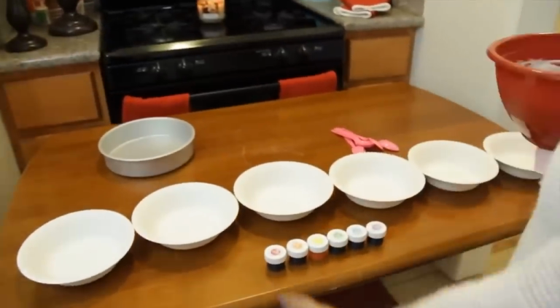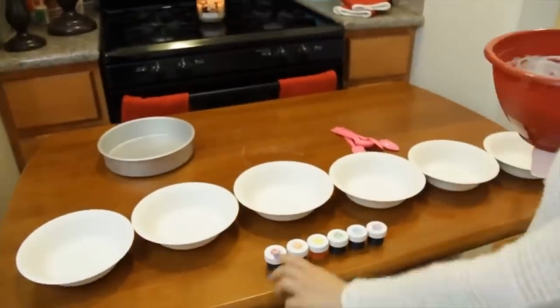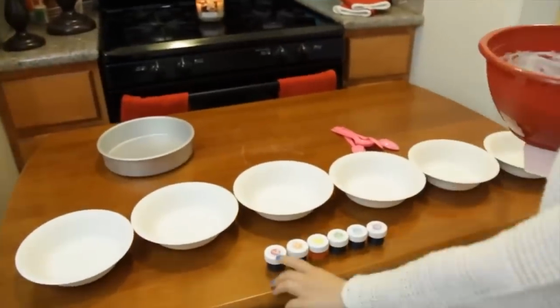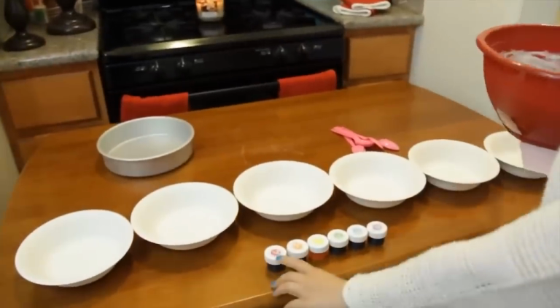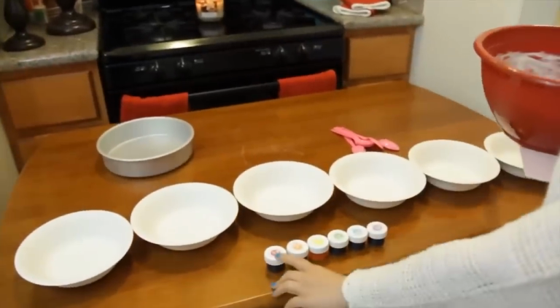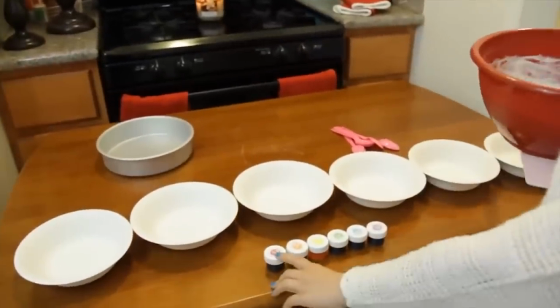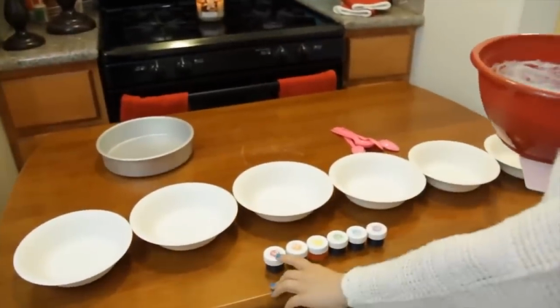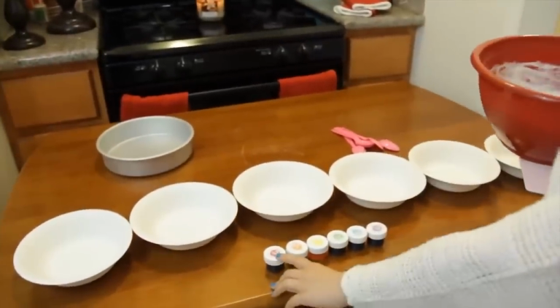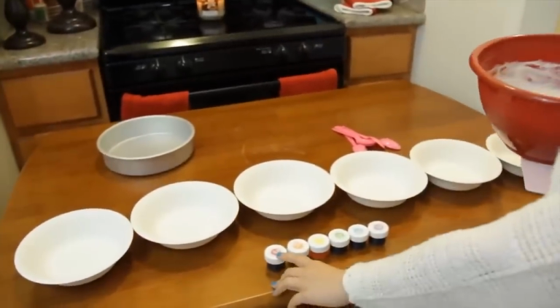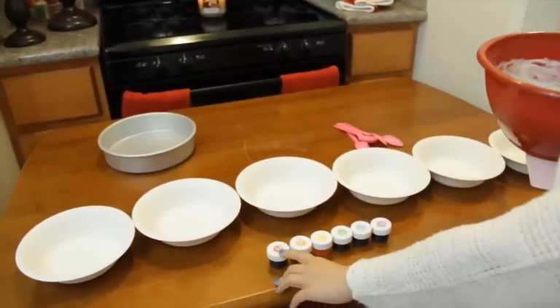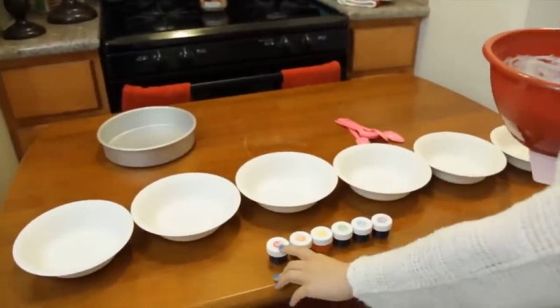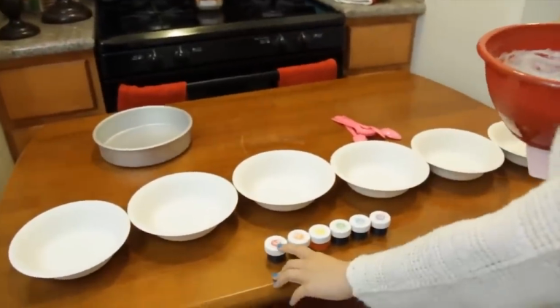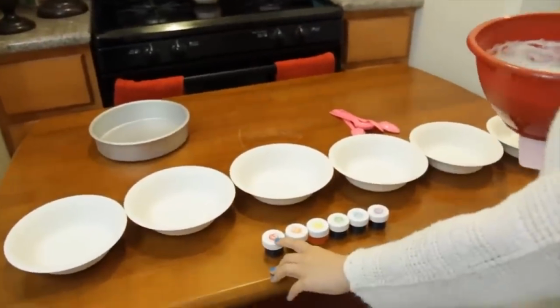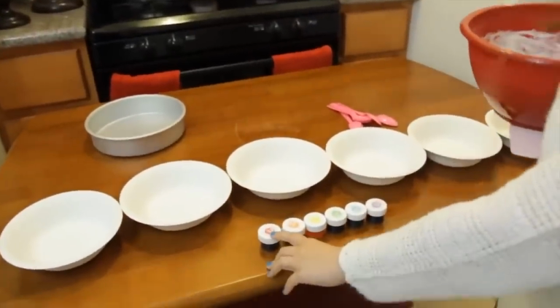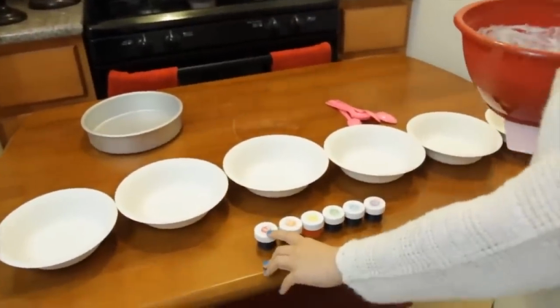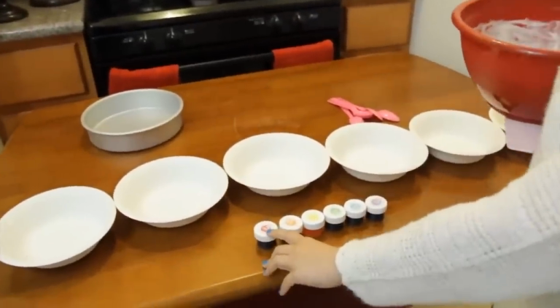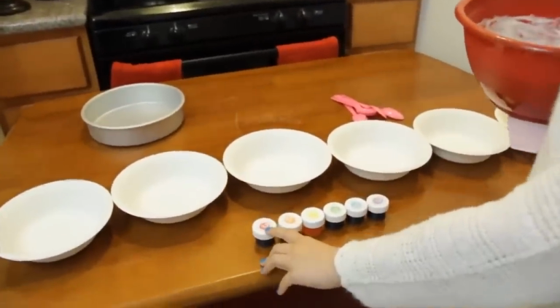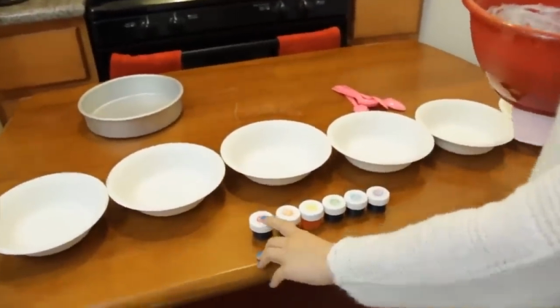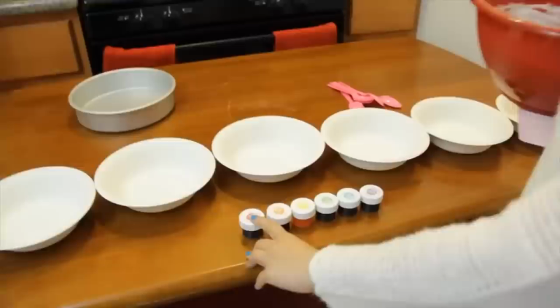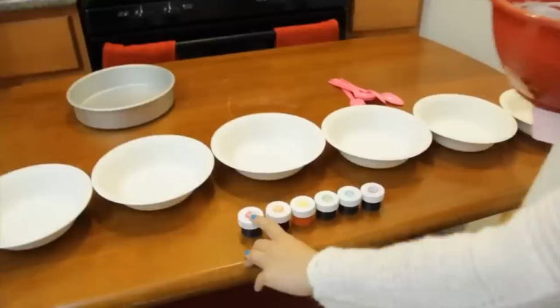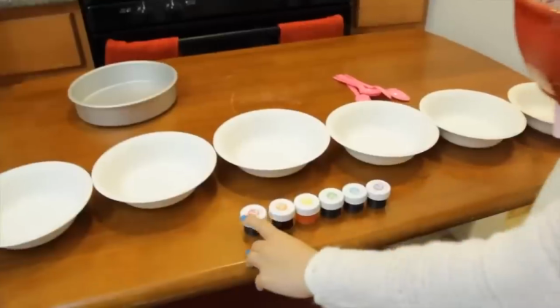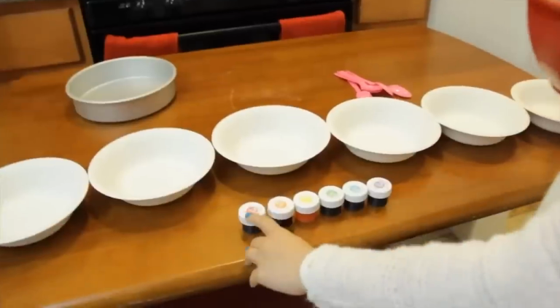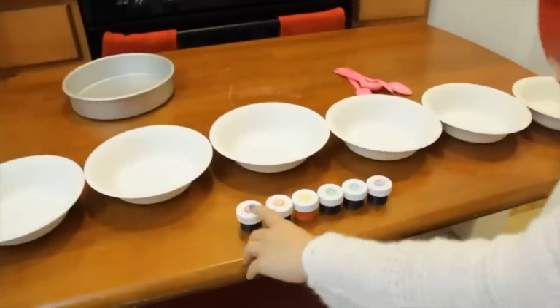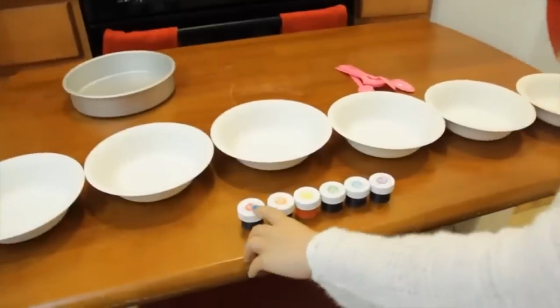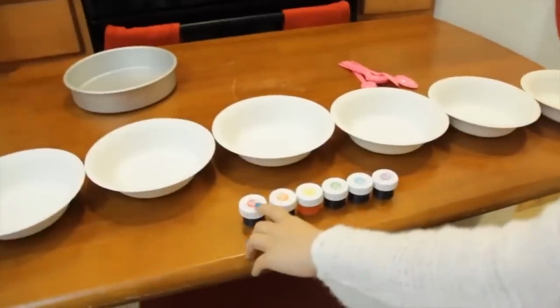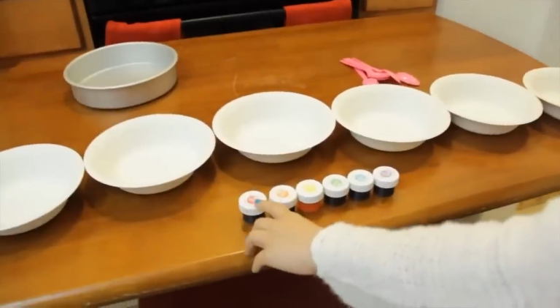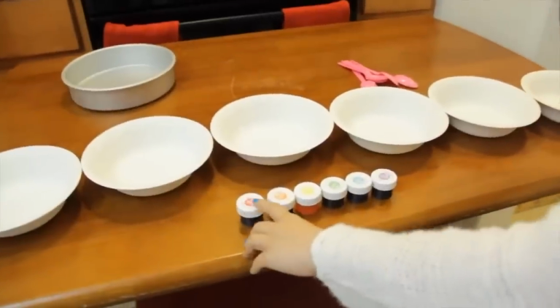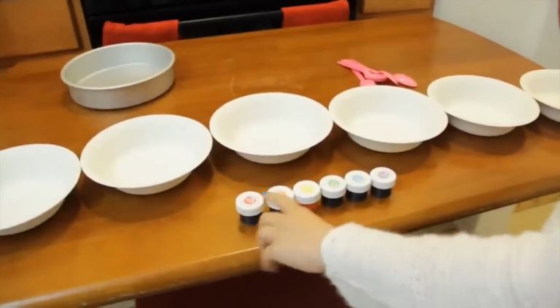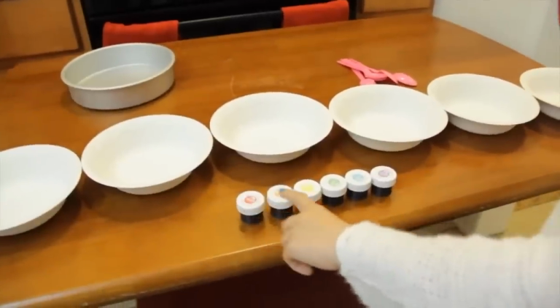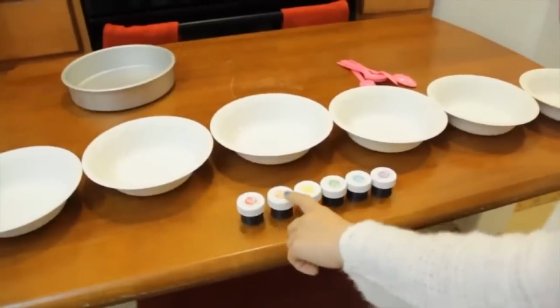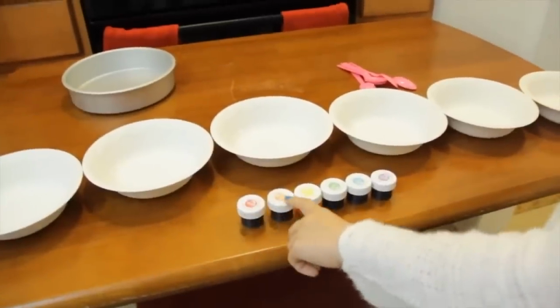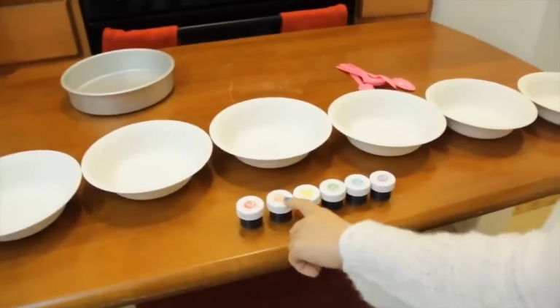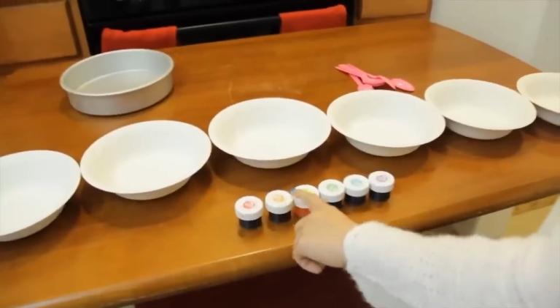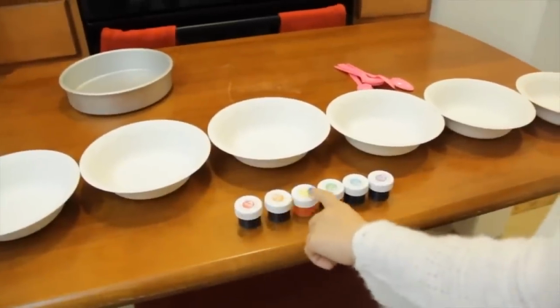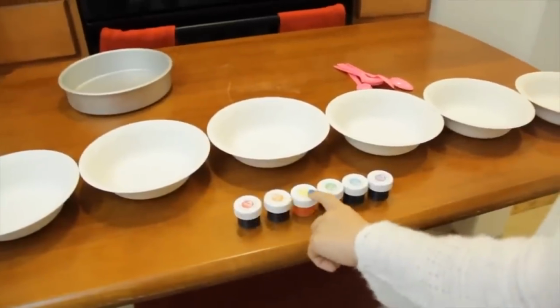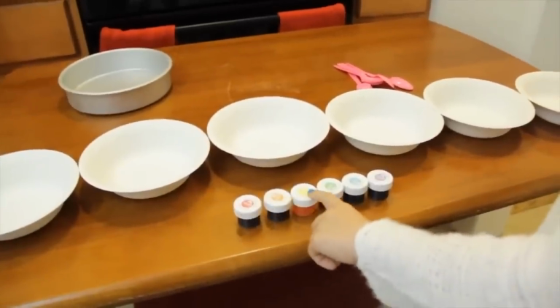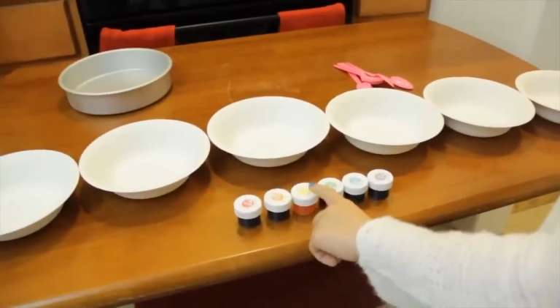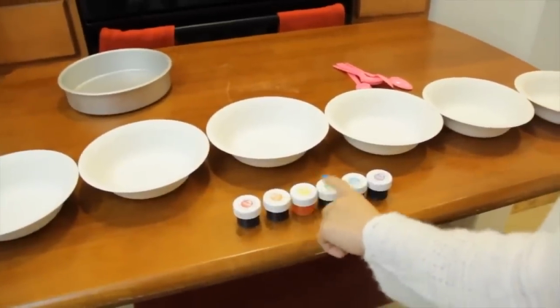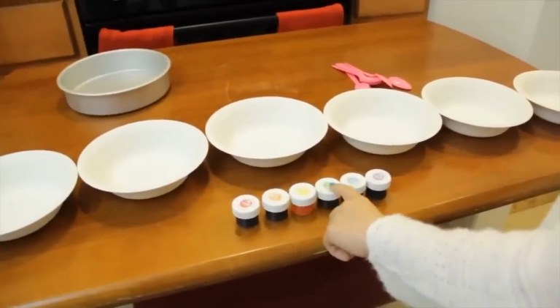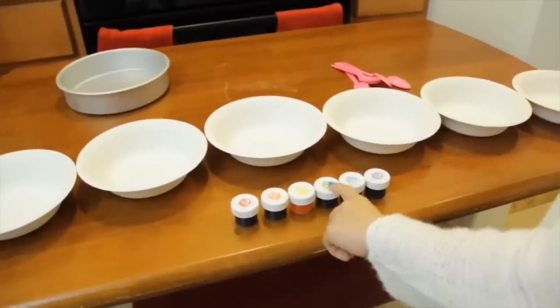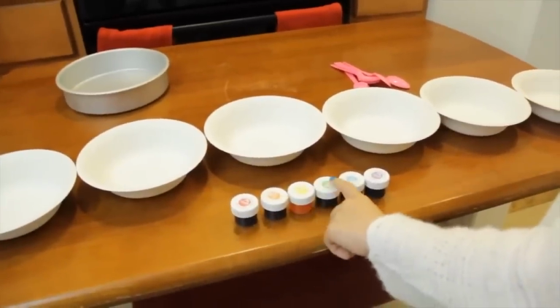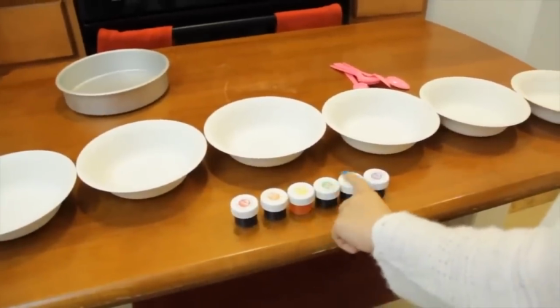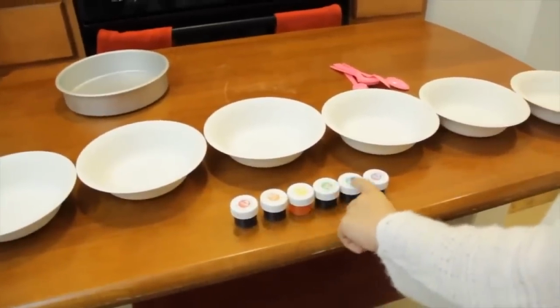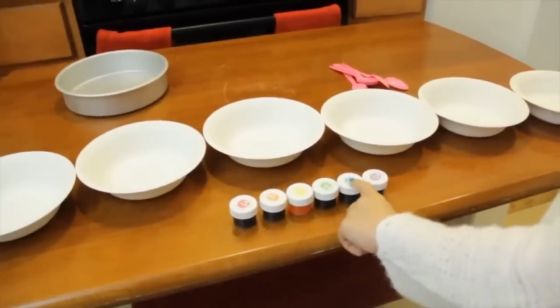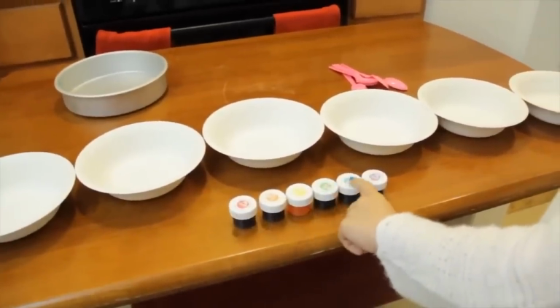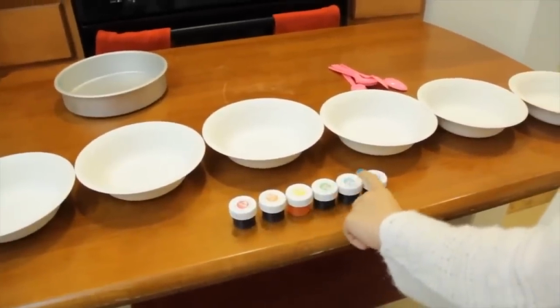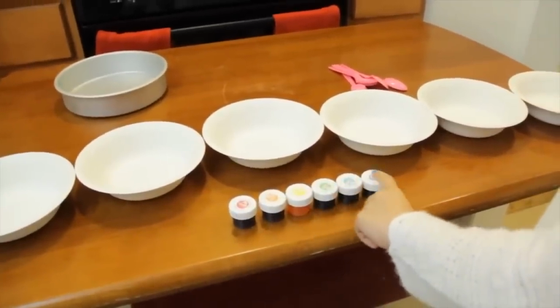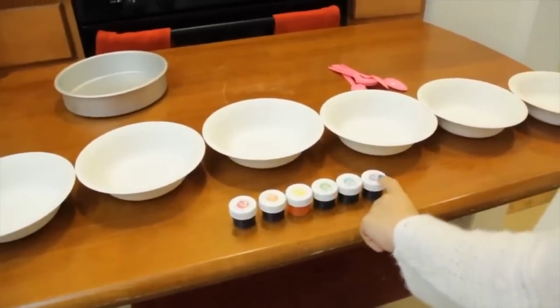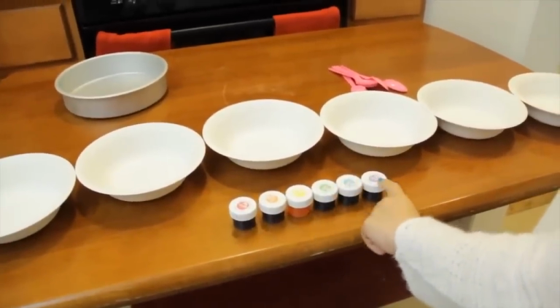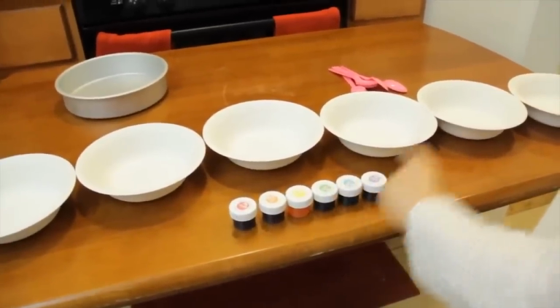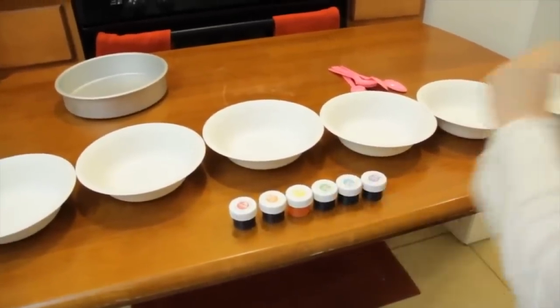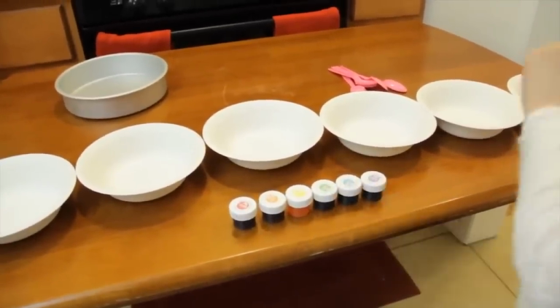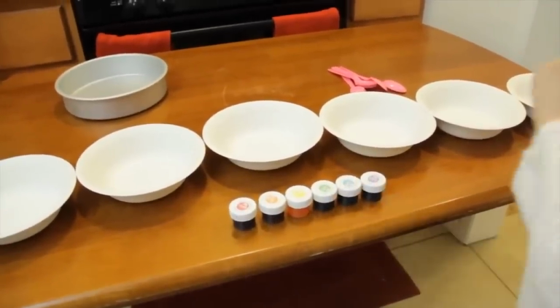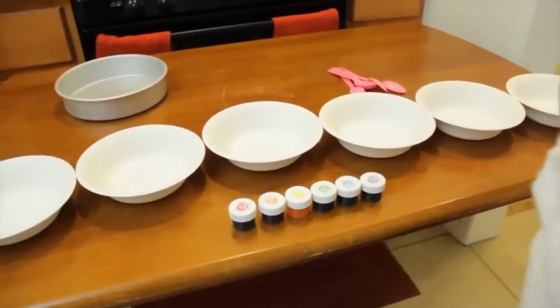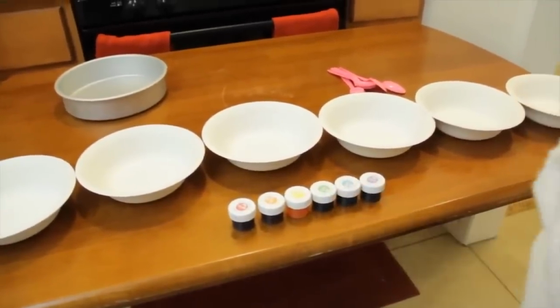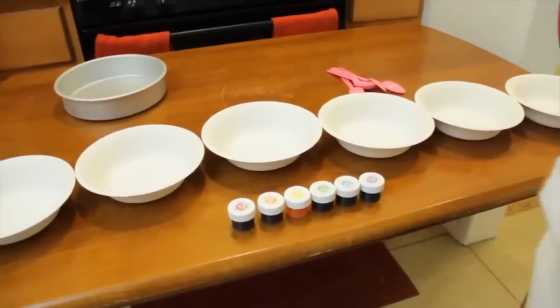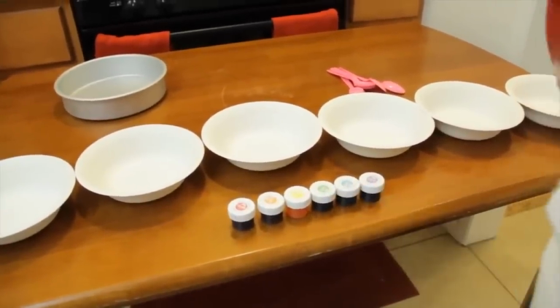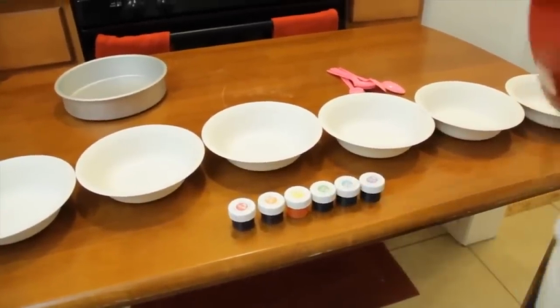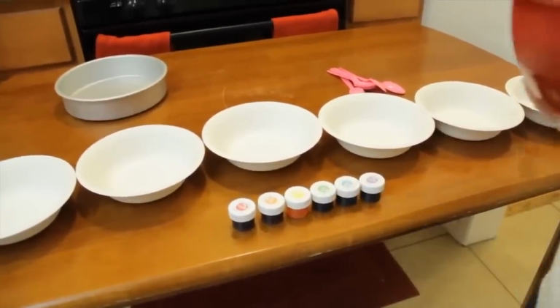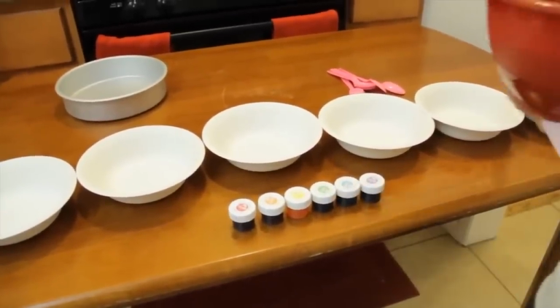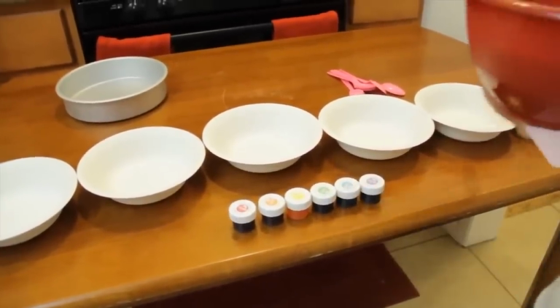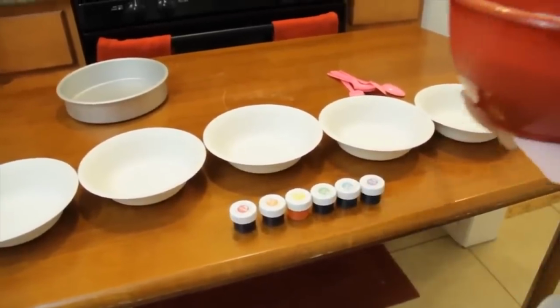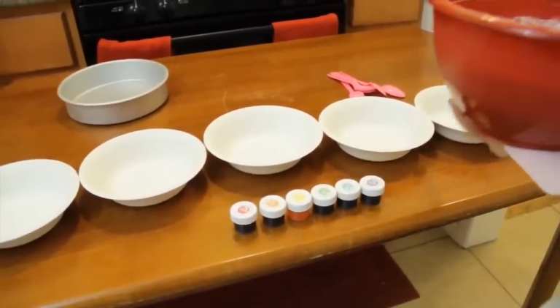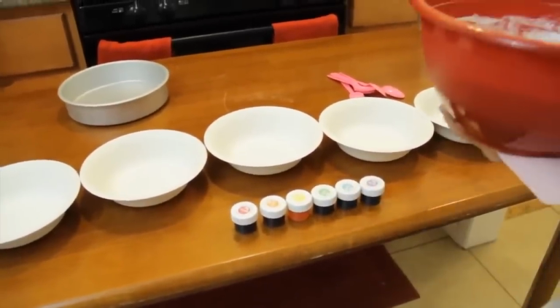And you're gonna dye them each of the colors of the rainbow. We got red, orange, yellow, green, blue, and purple with food coloring dye.